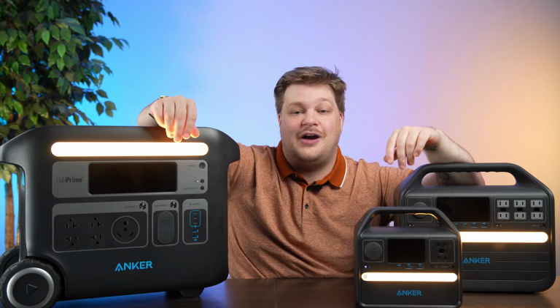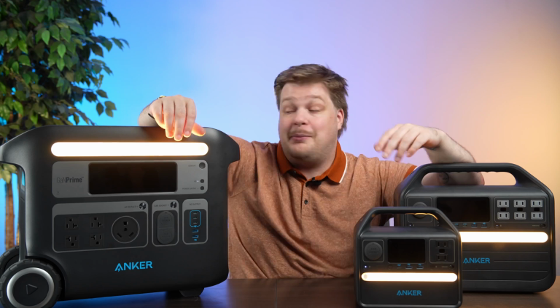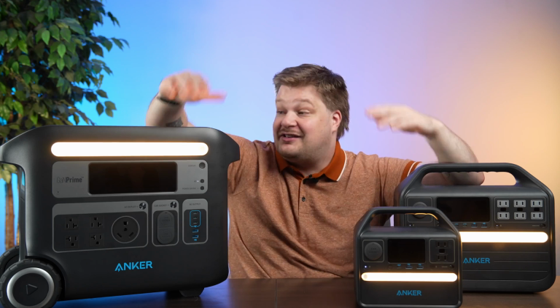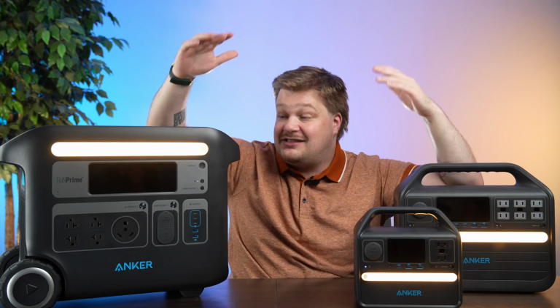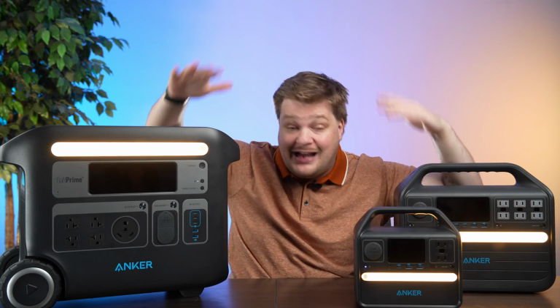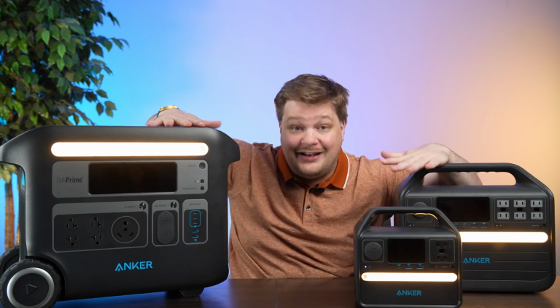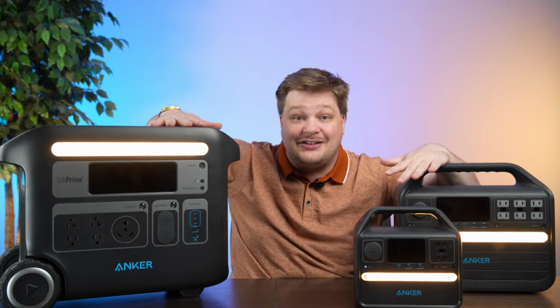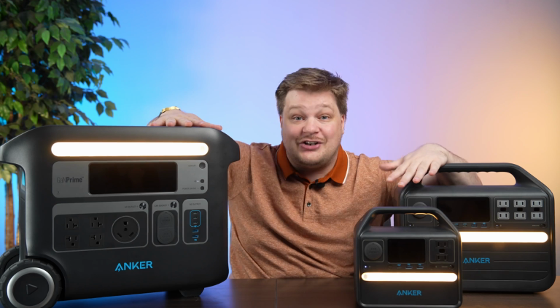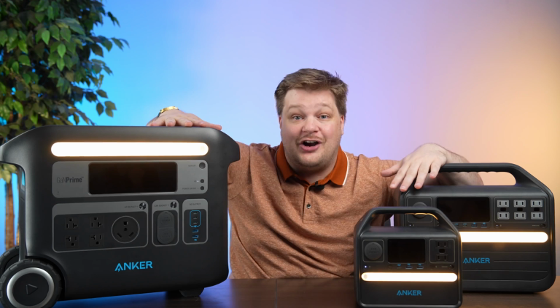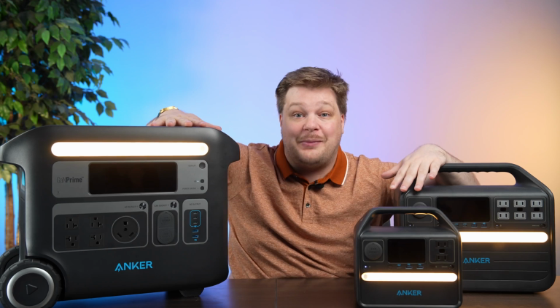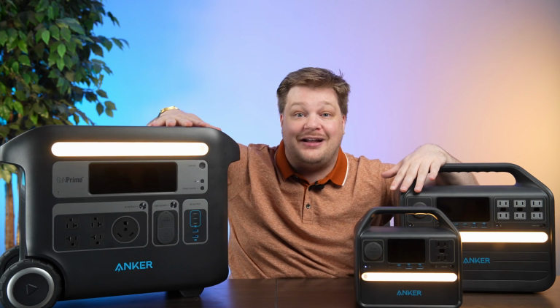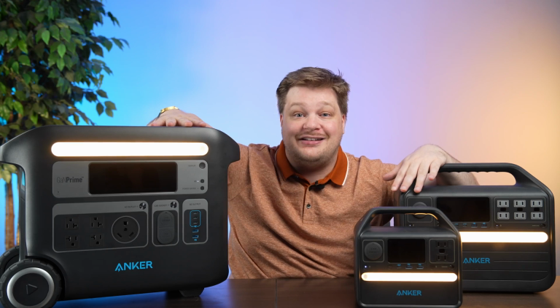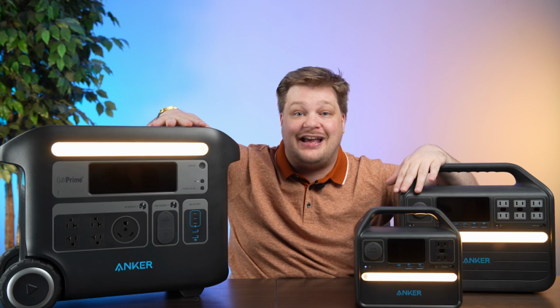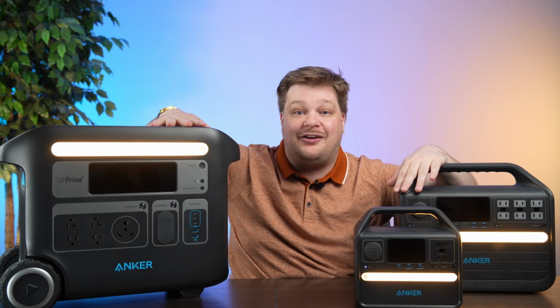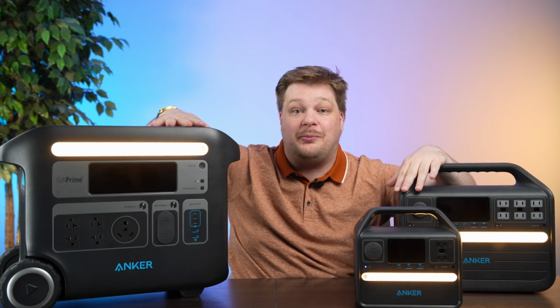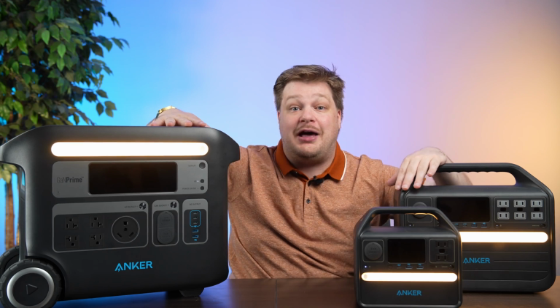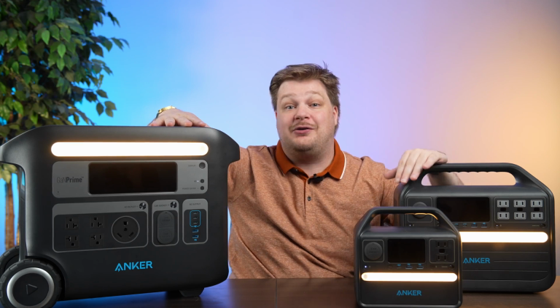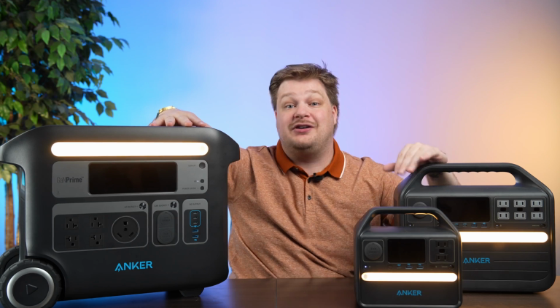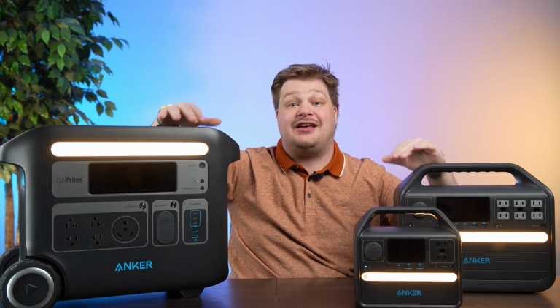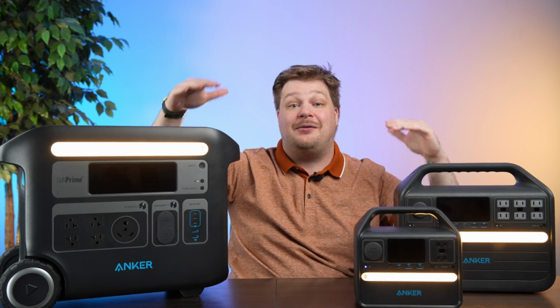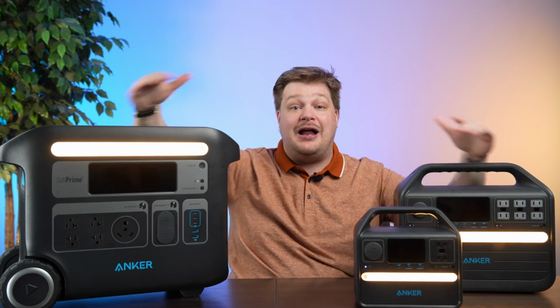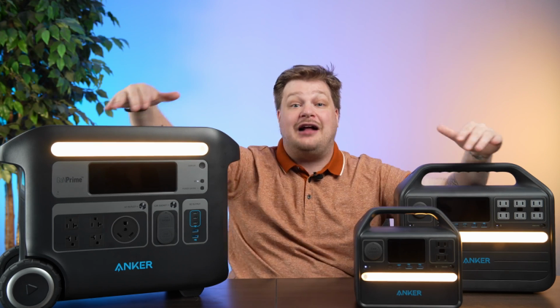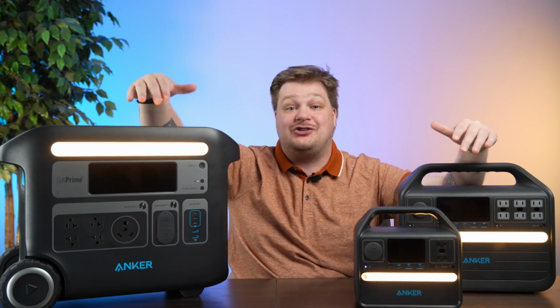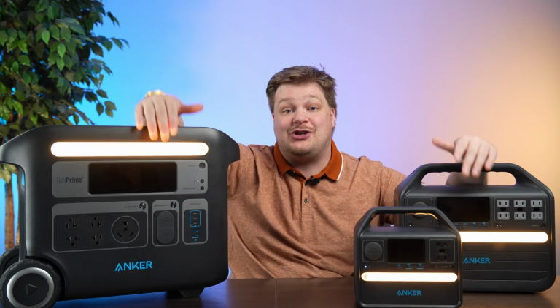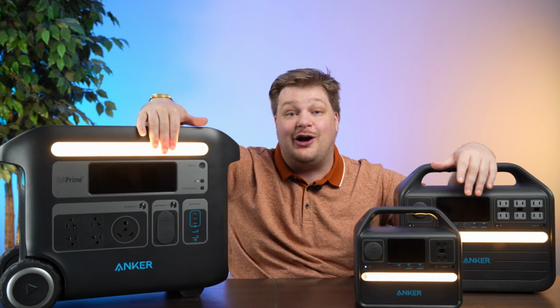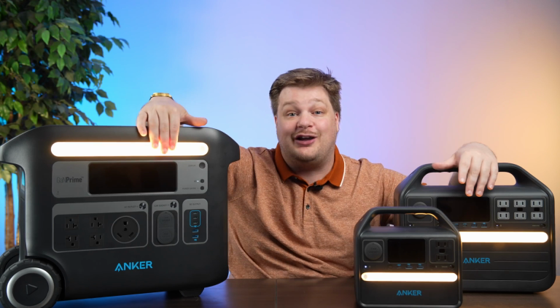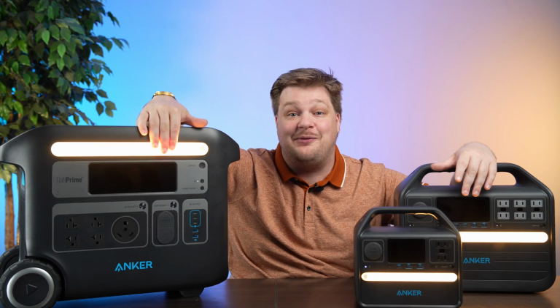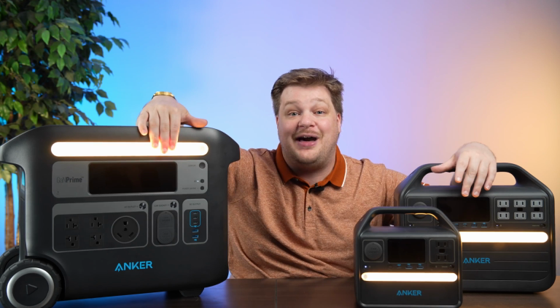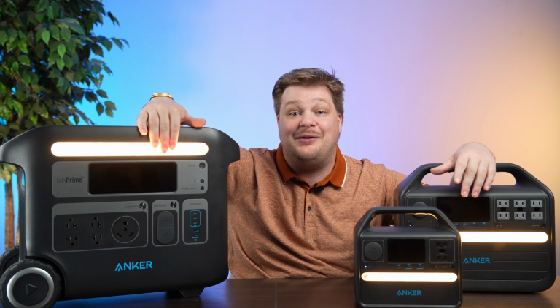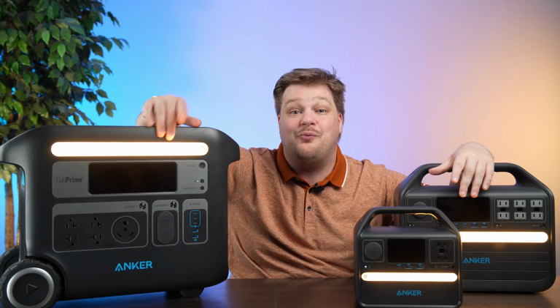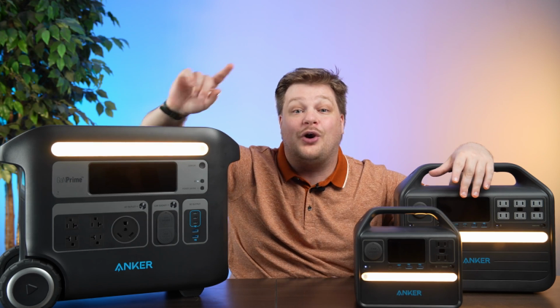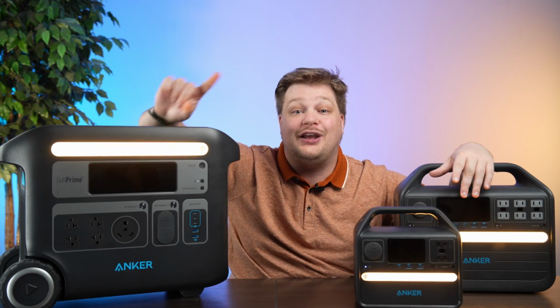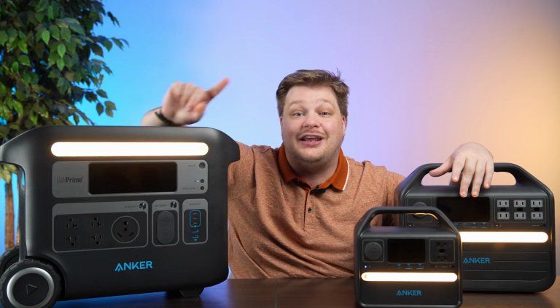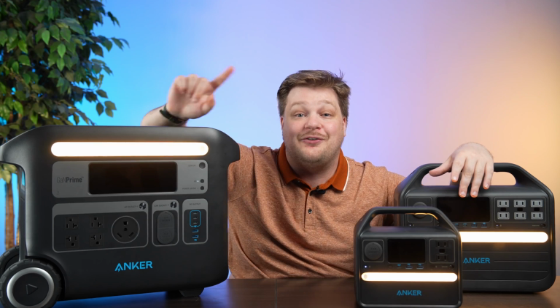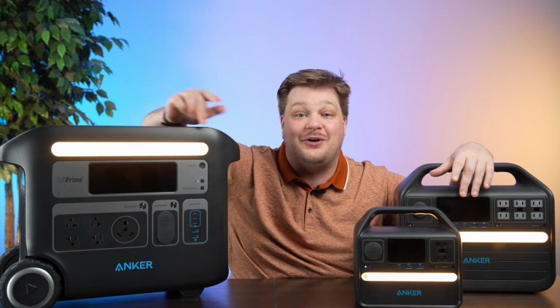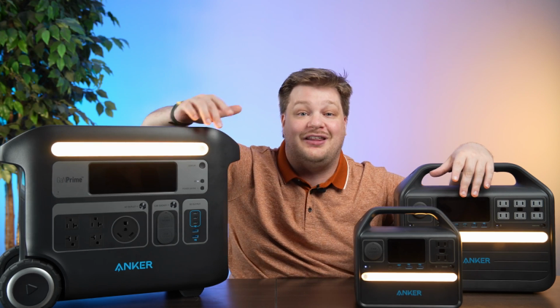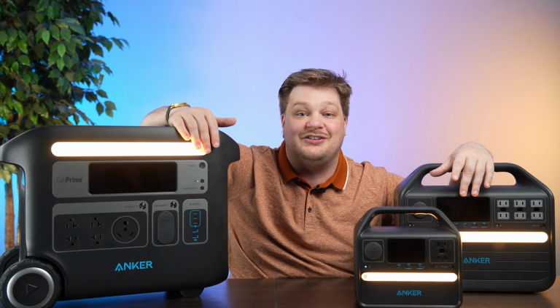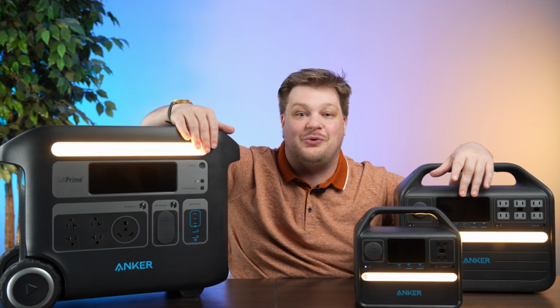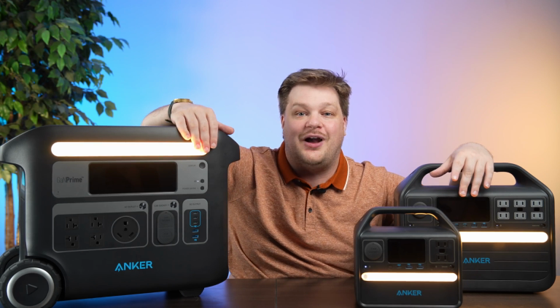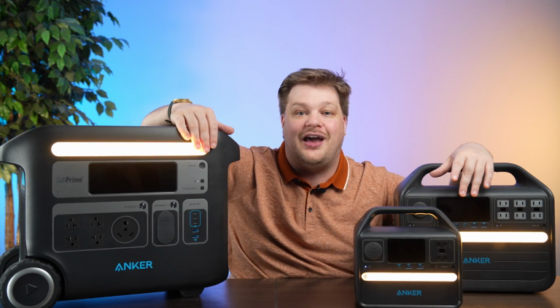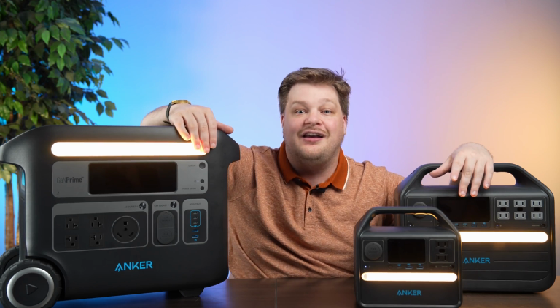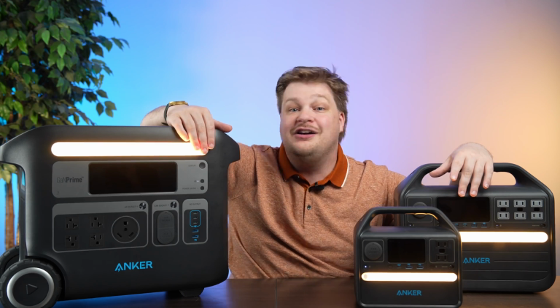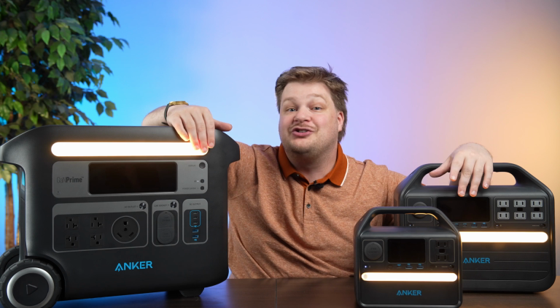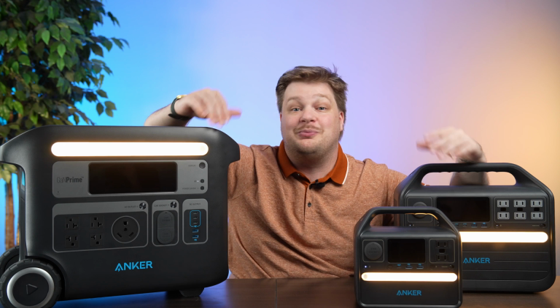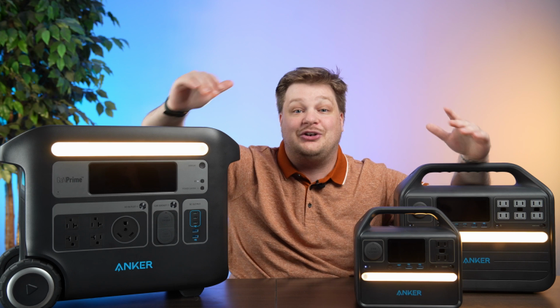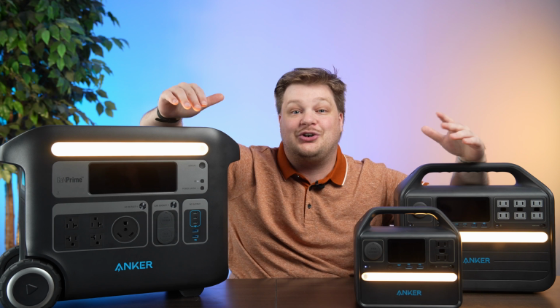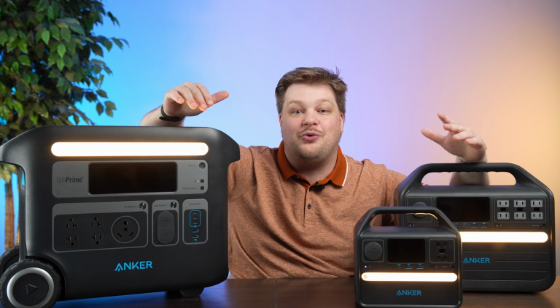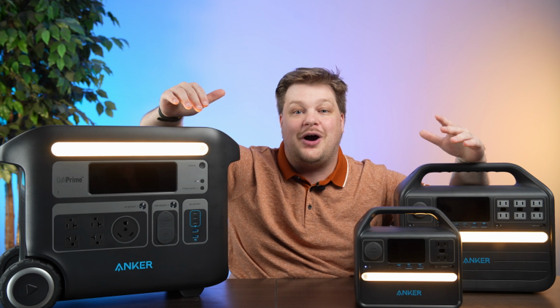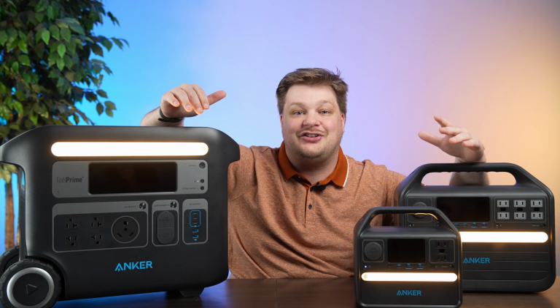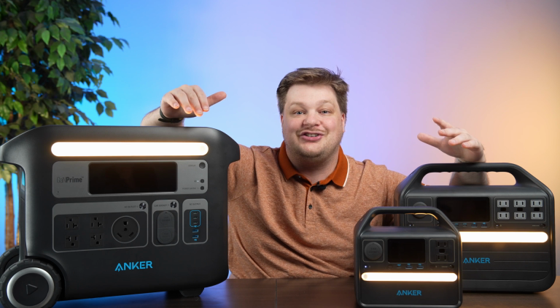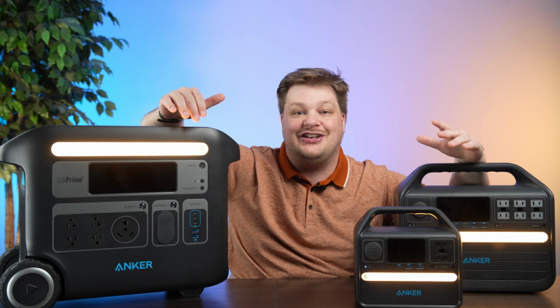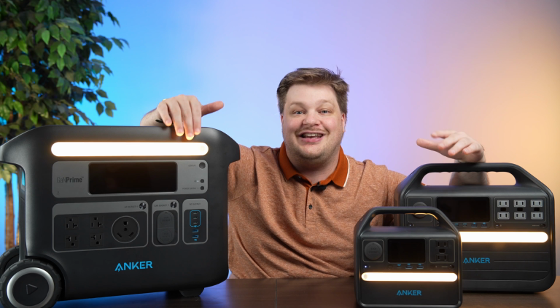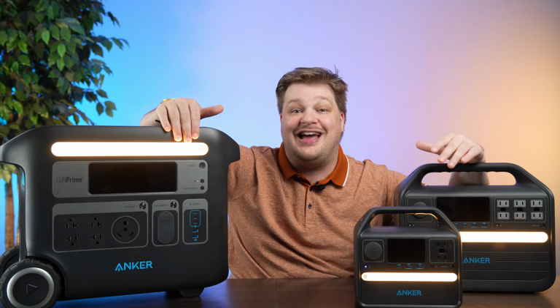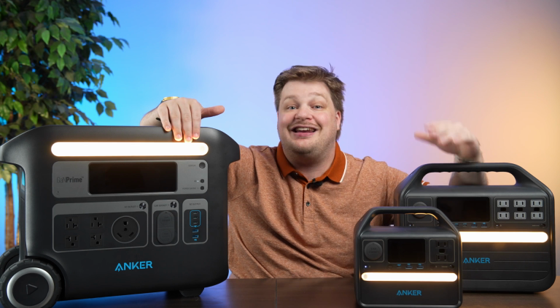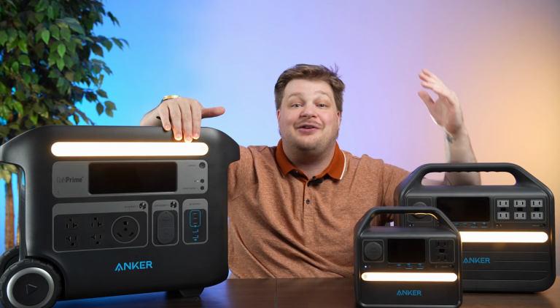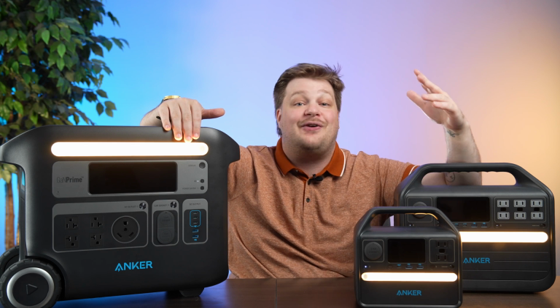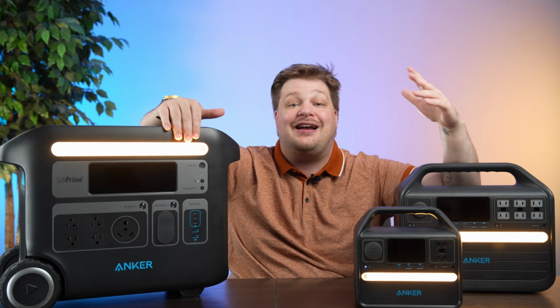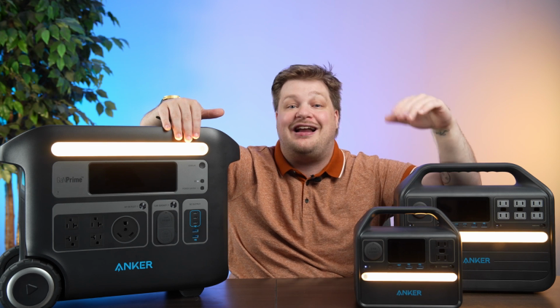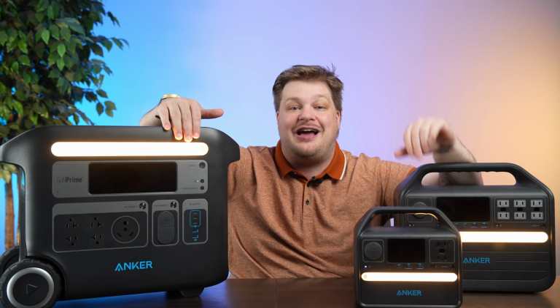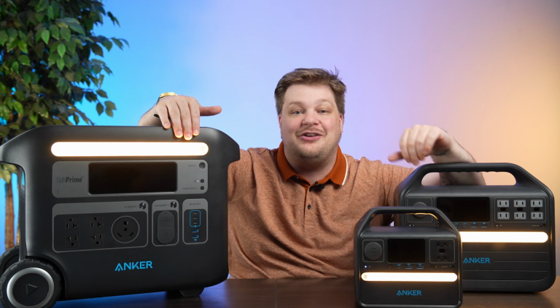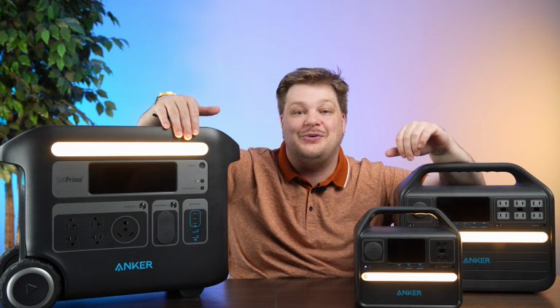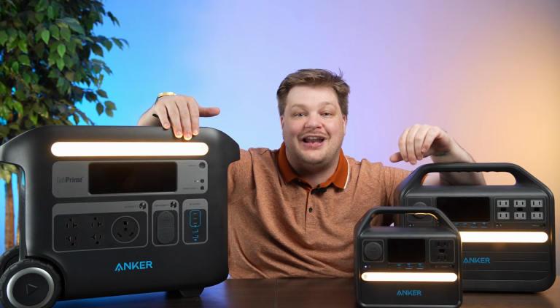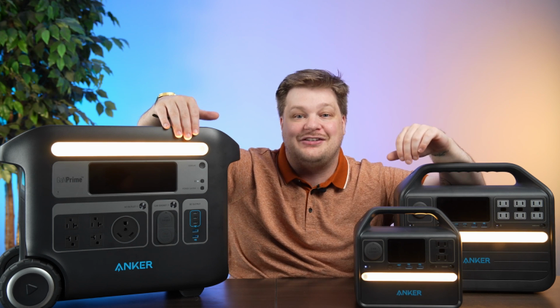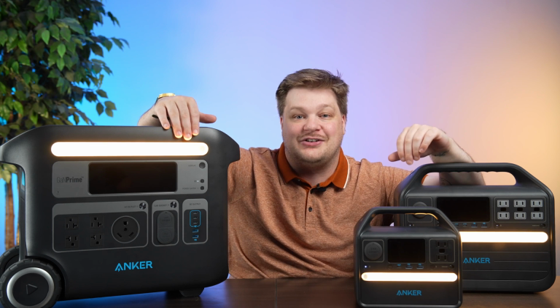I'm excited to talk about these Anker batteries, and I'm not just talking about them. We're going to give one of these away, so make sure you watch until the end and find out how you can enter.